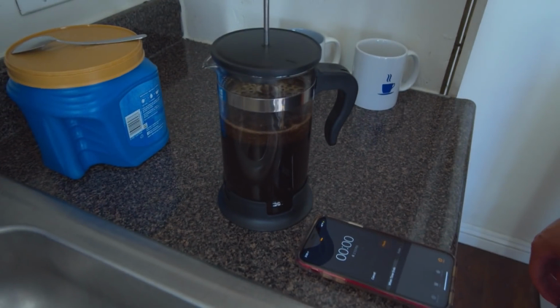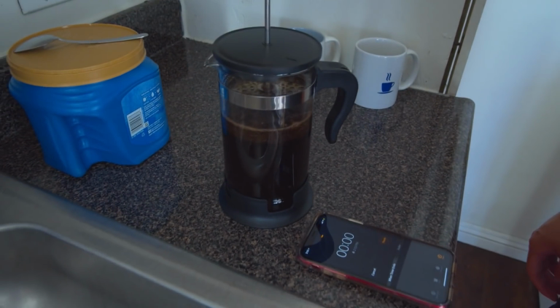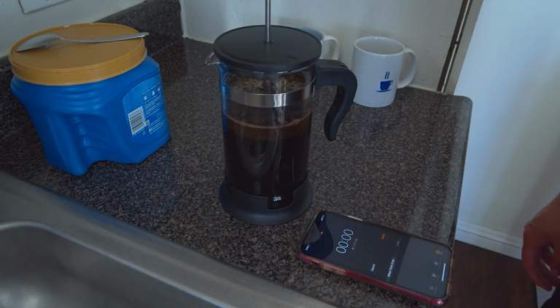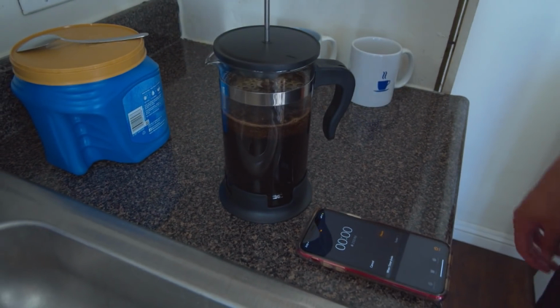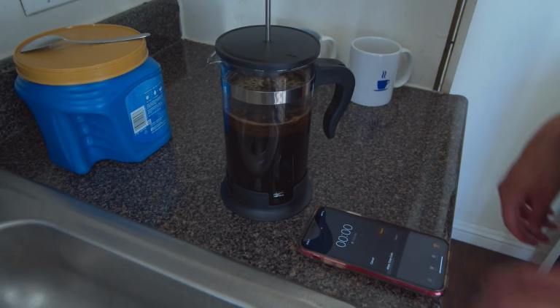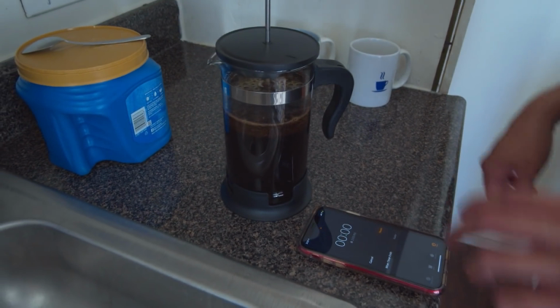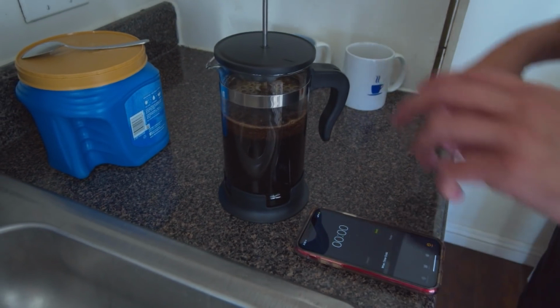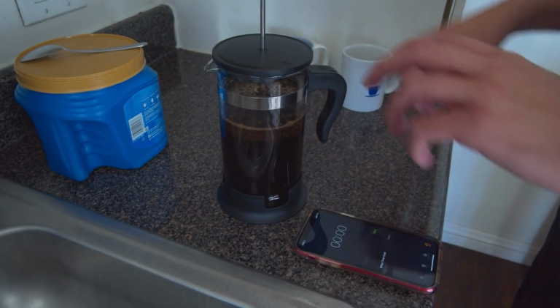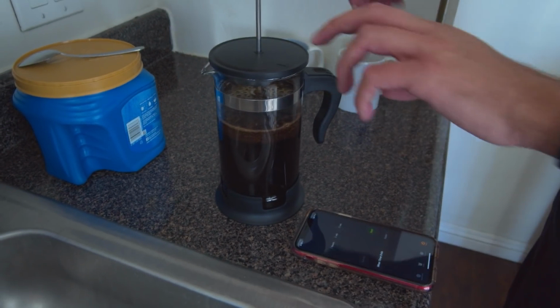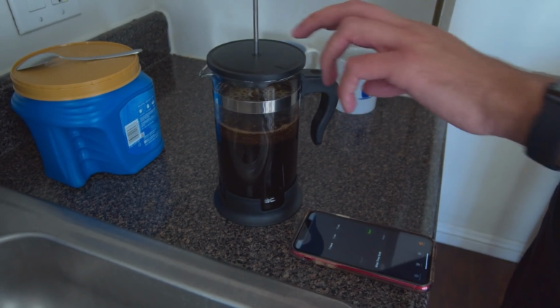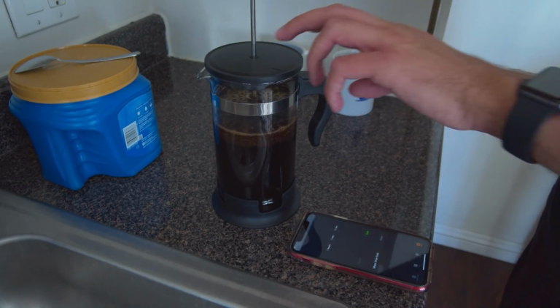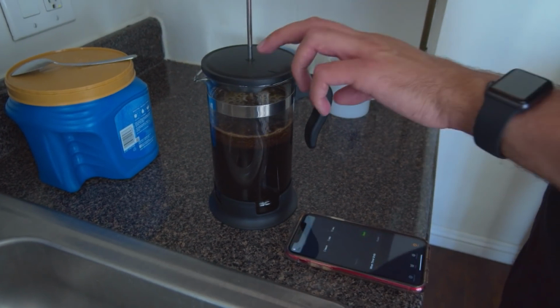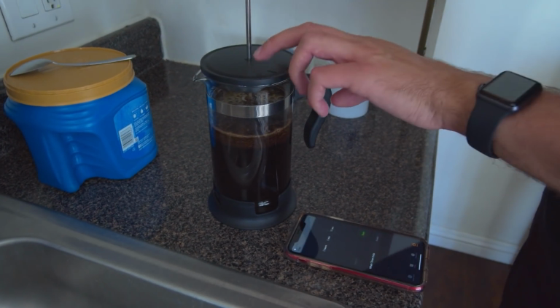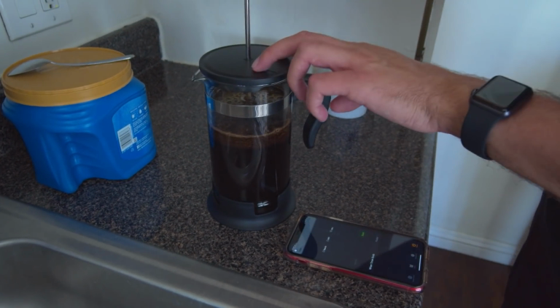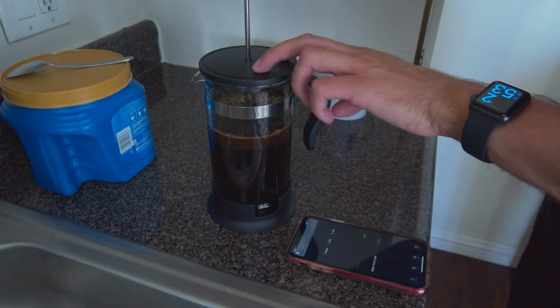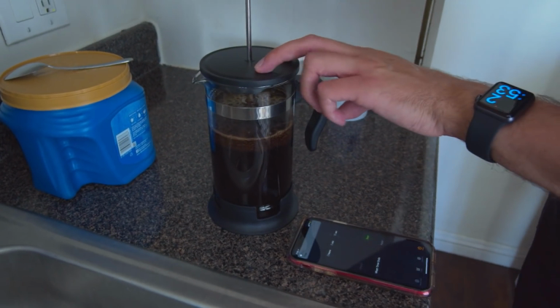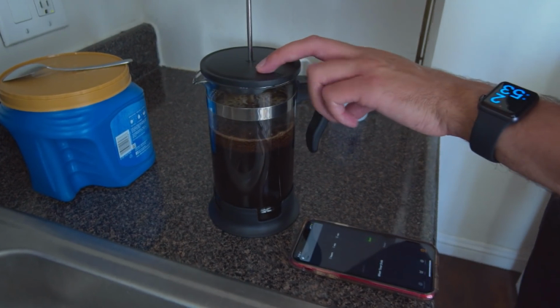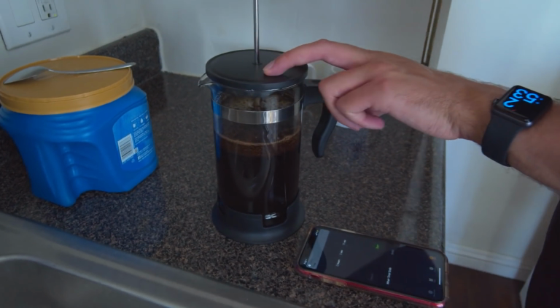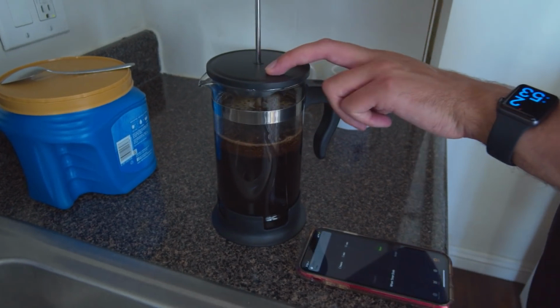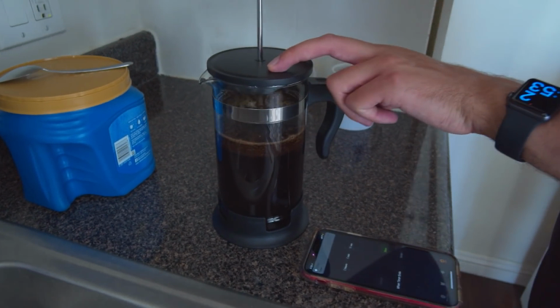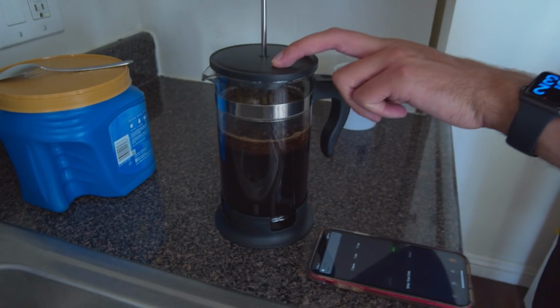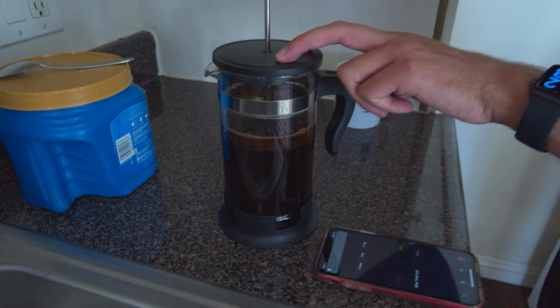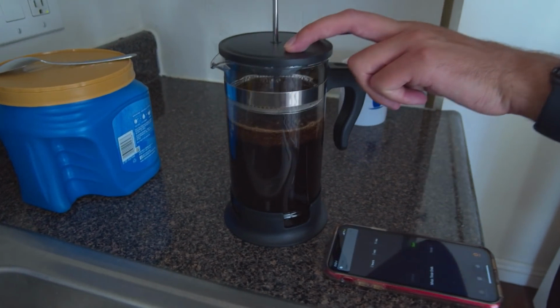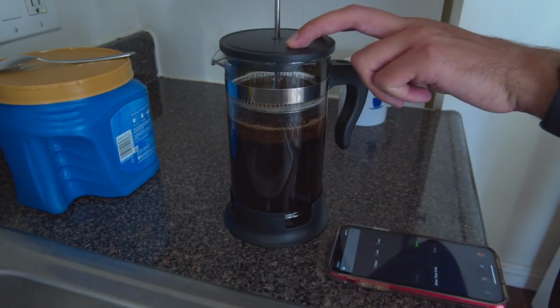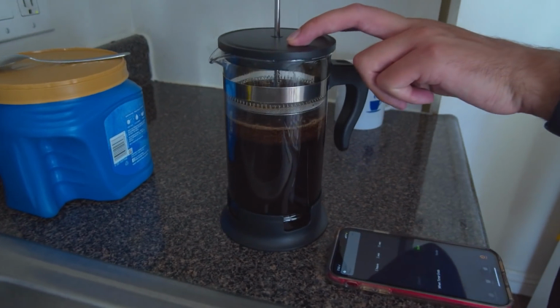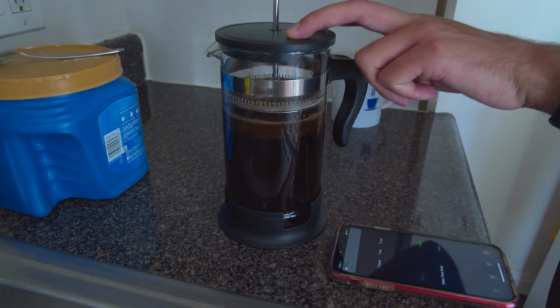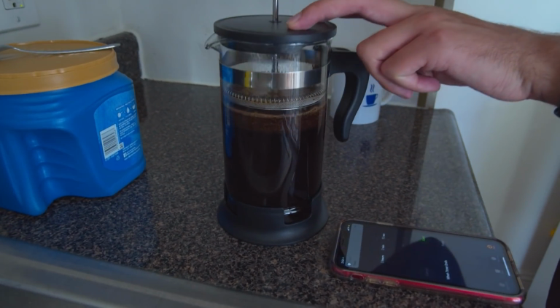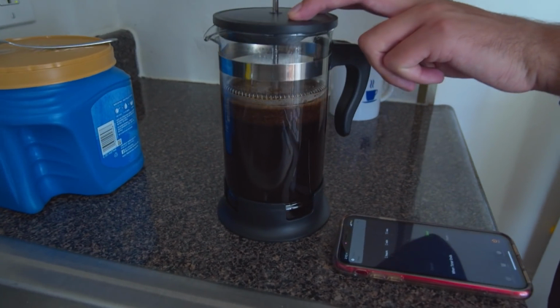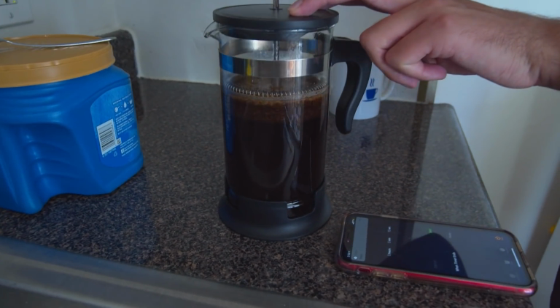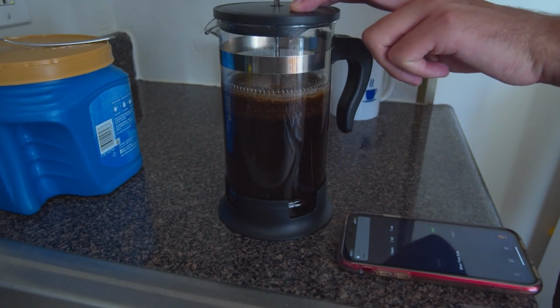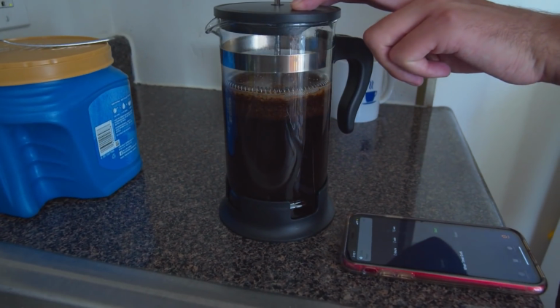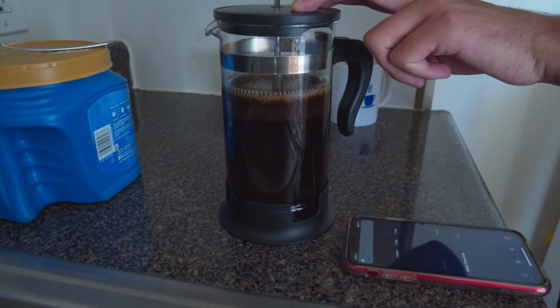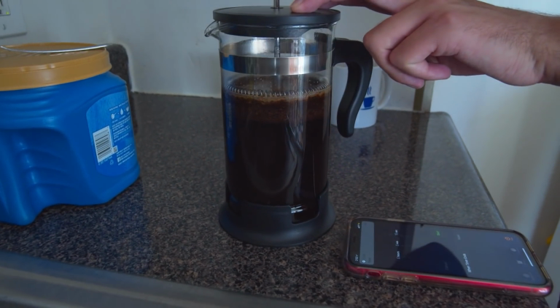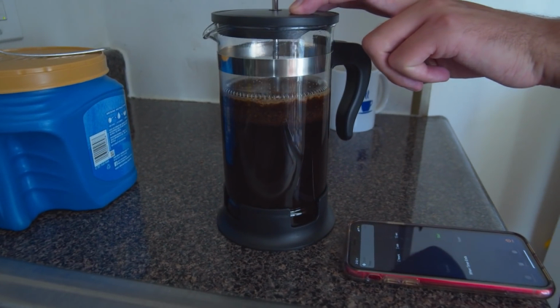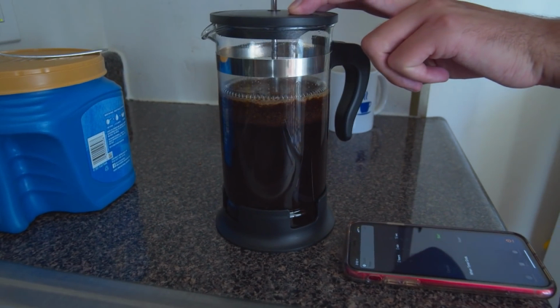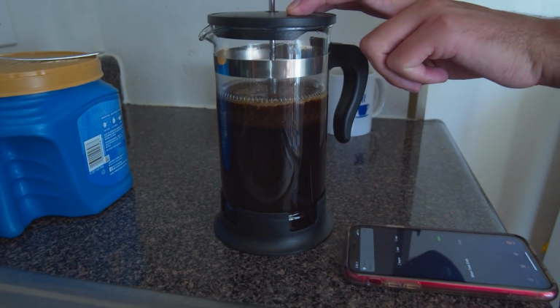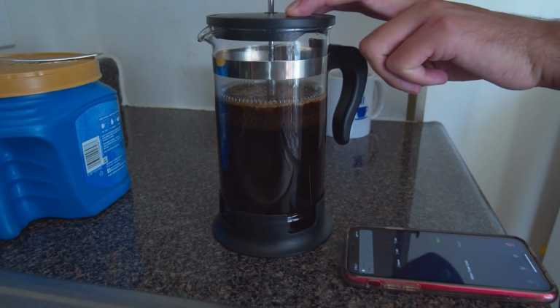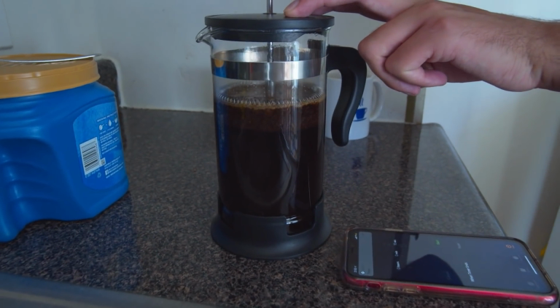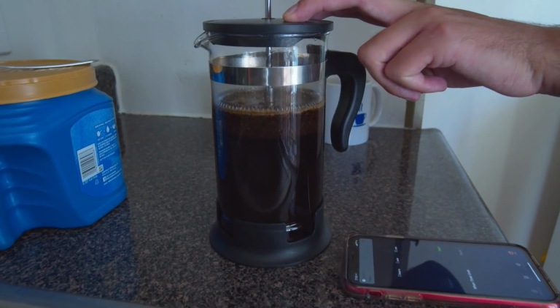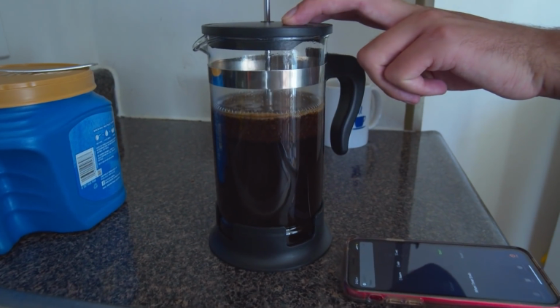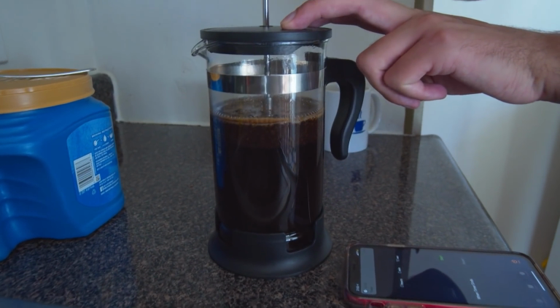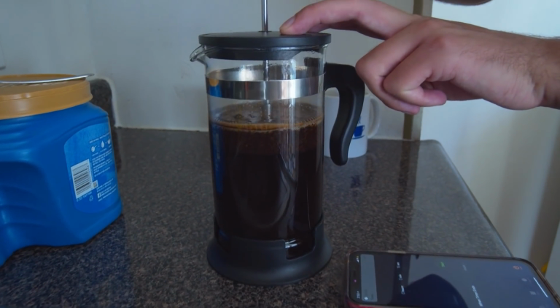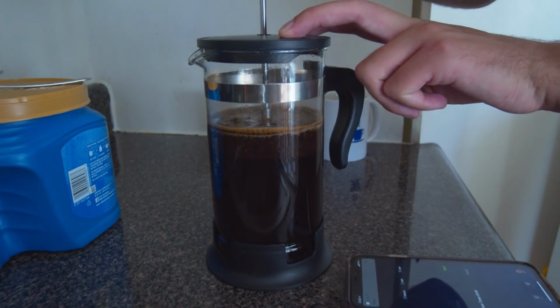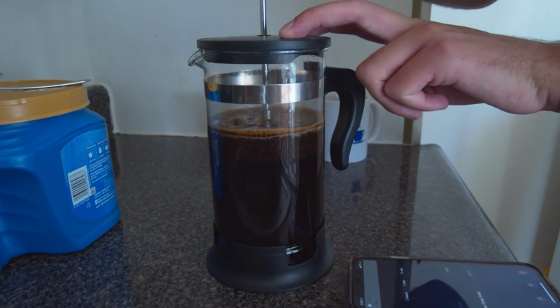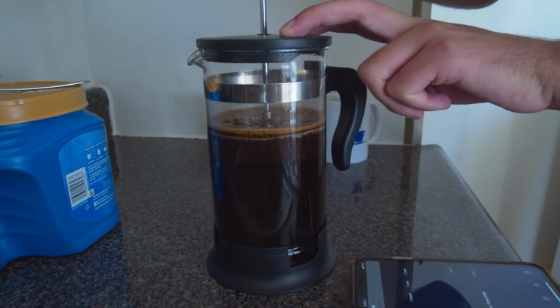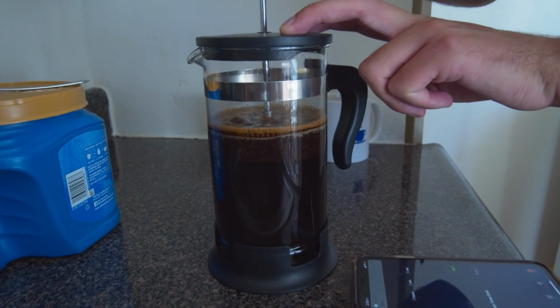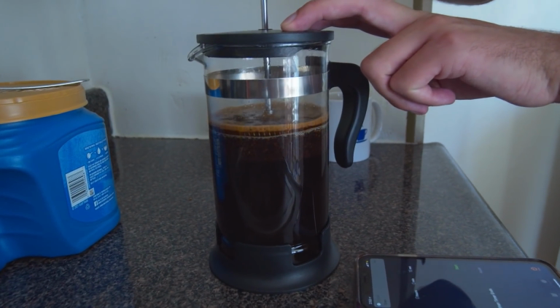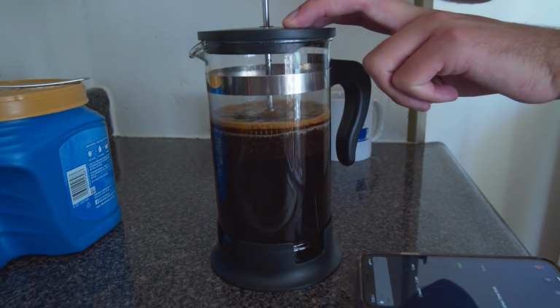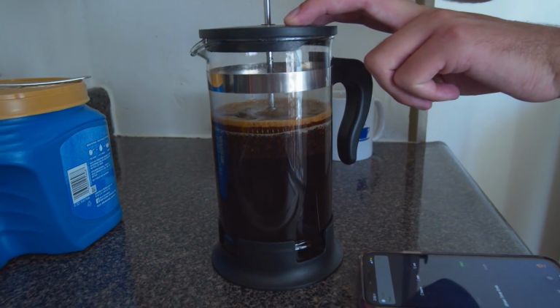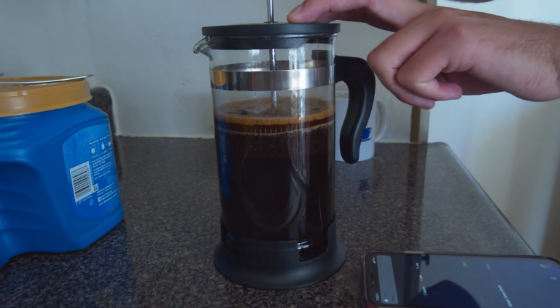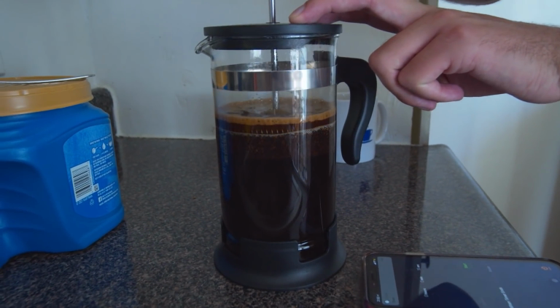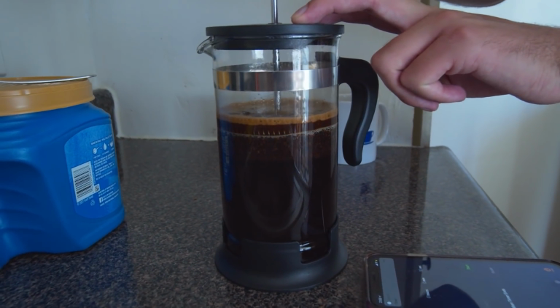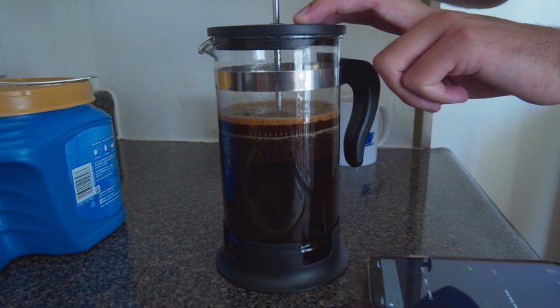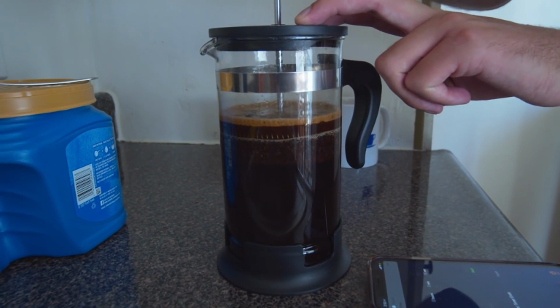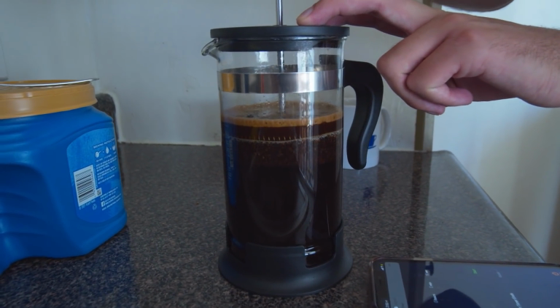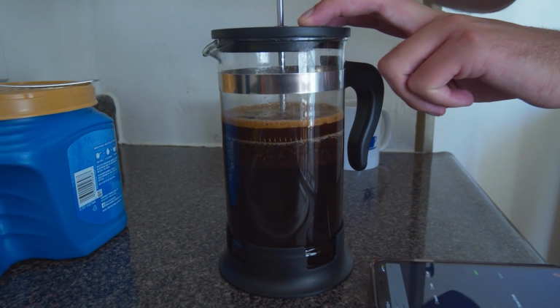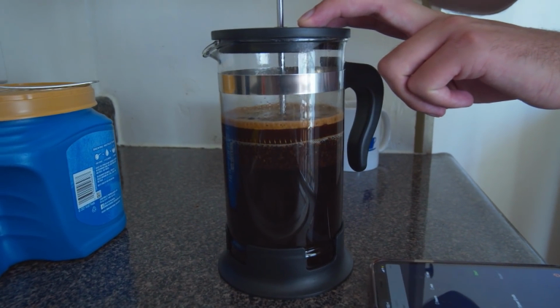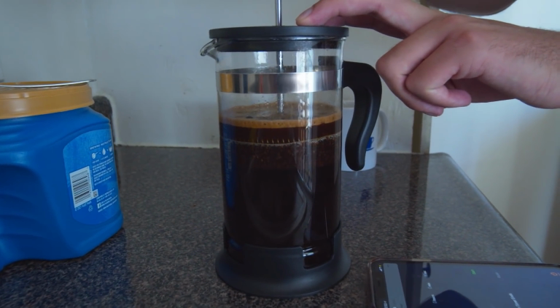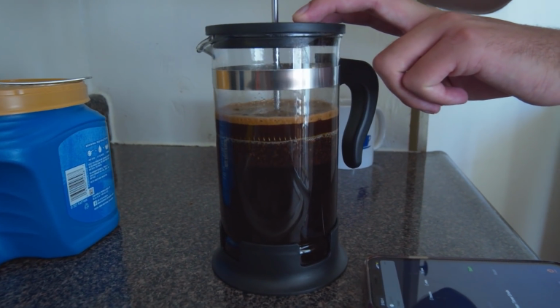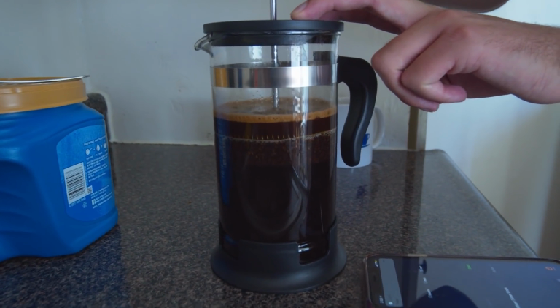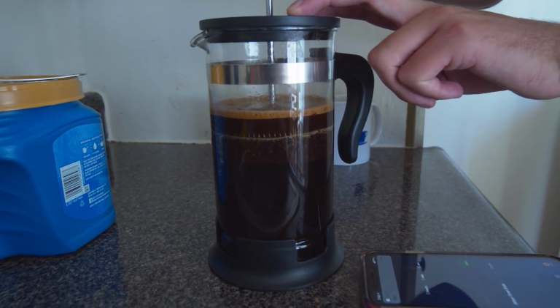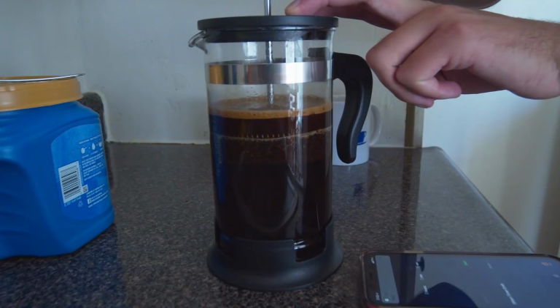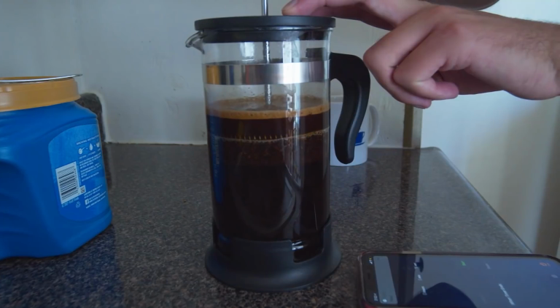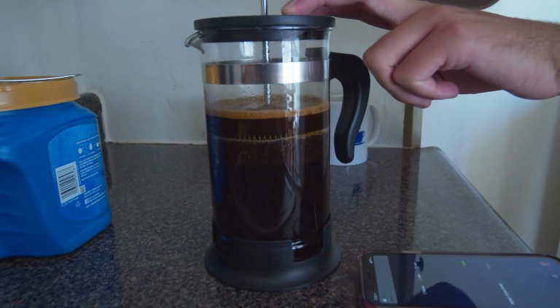Once the two minutes is up, you're going to want to slowly press the French press down. This is where the press comes from in the name.